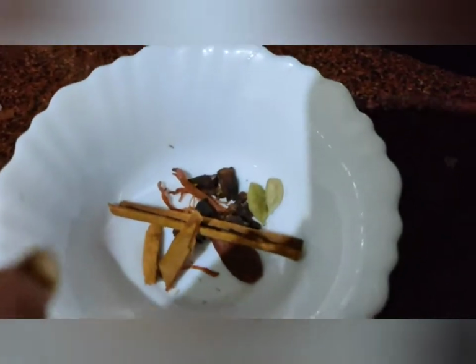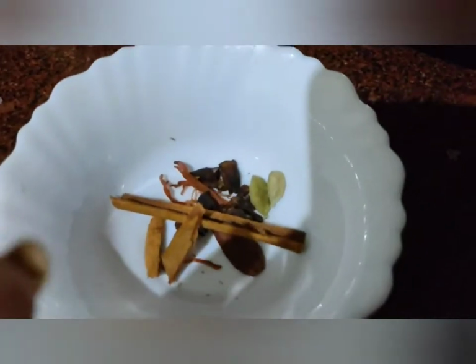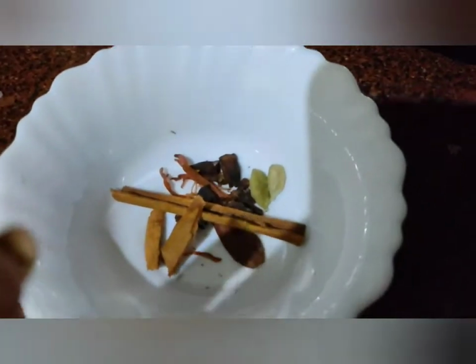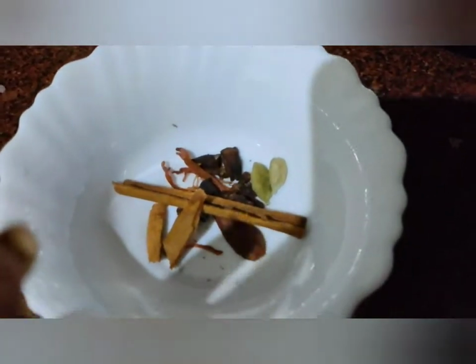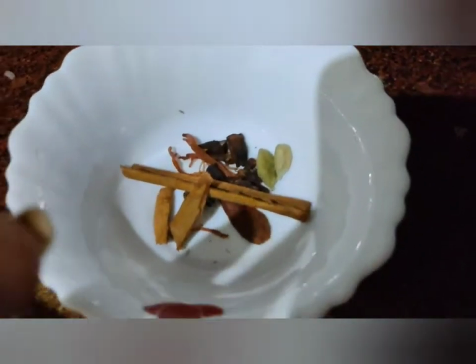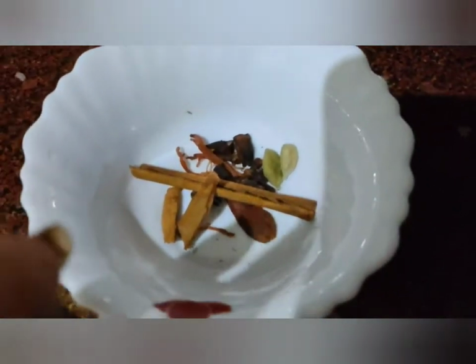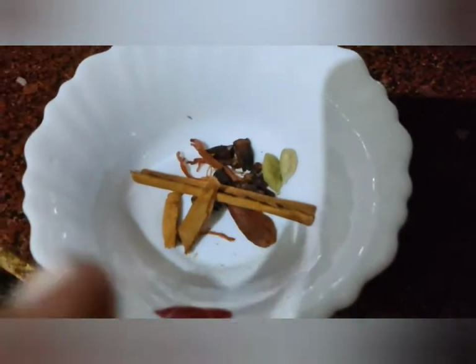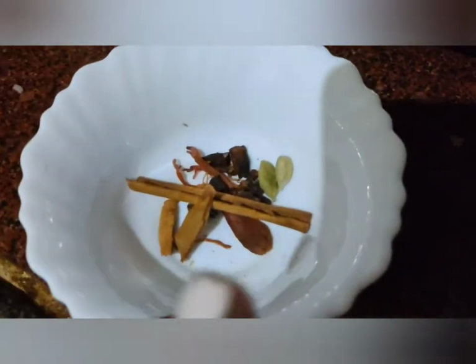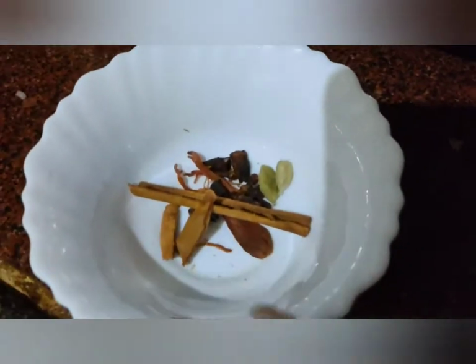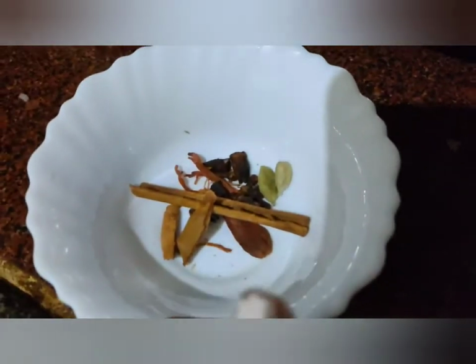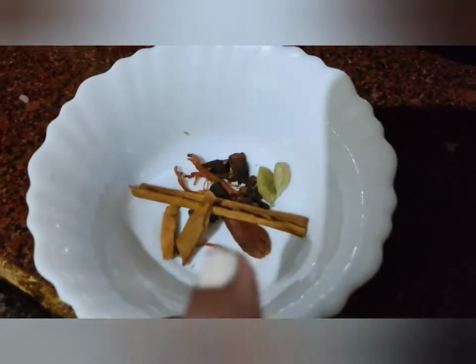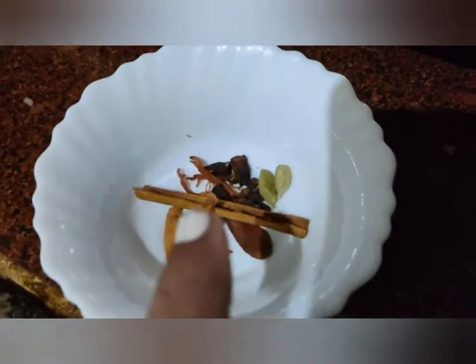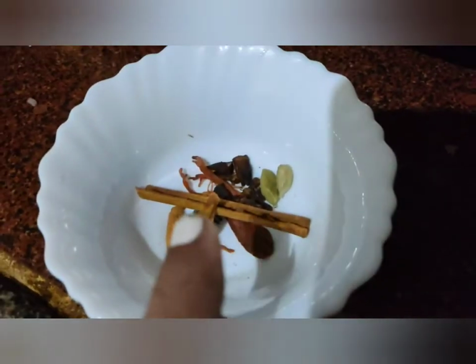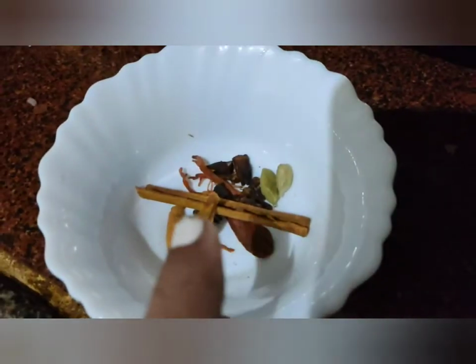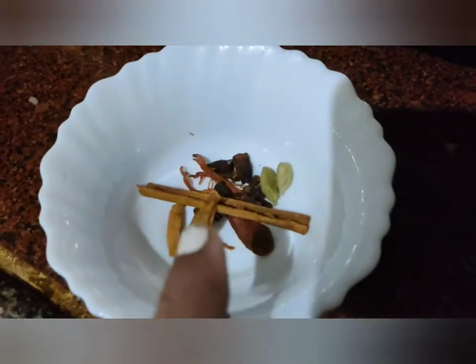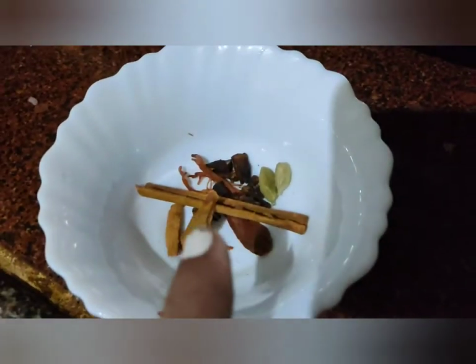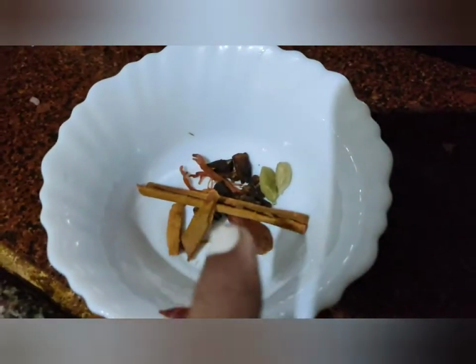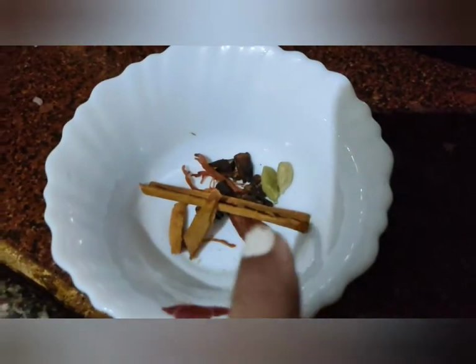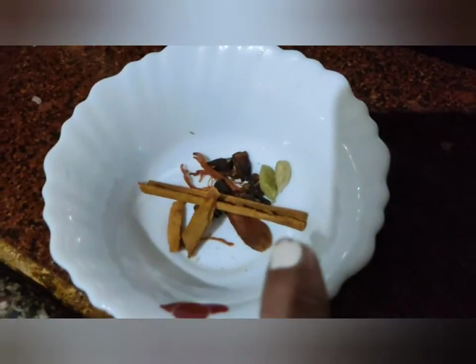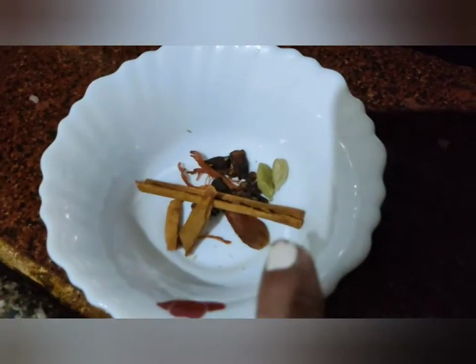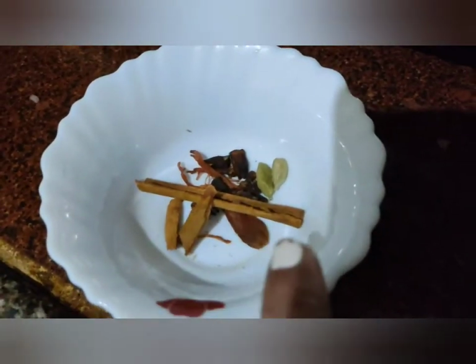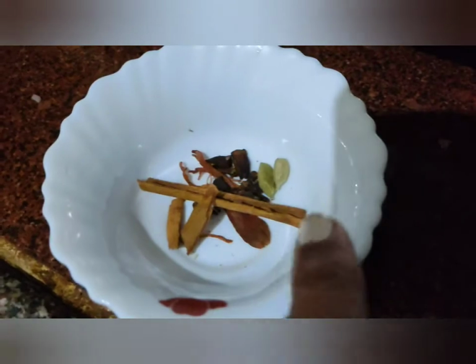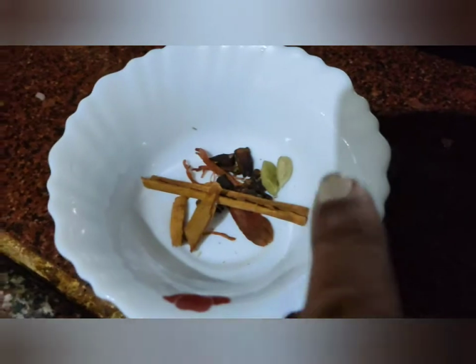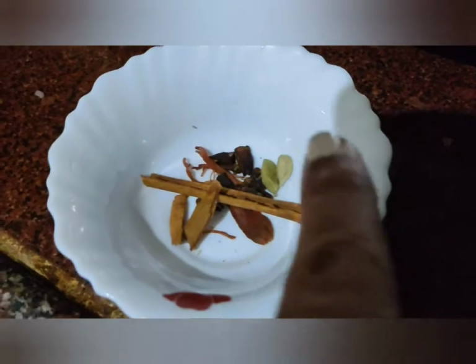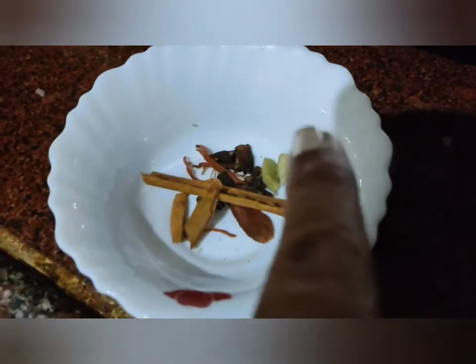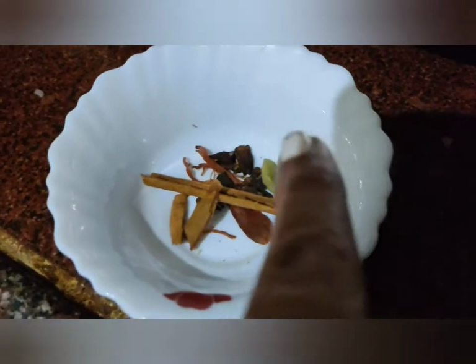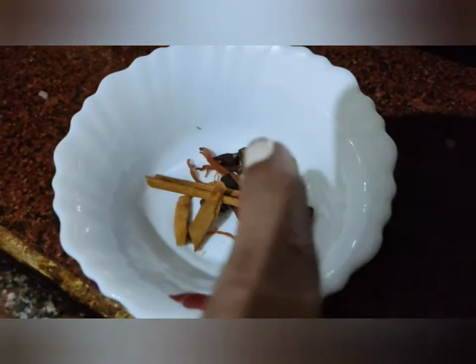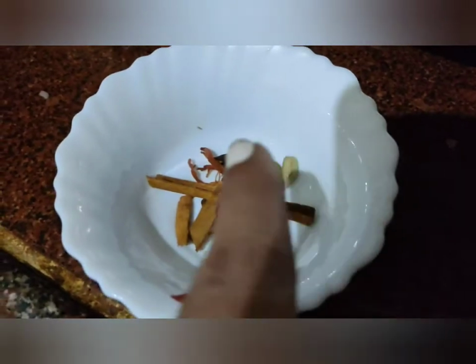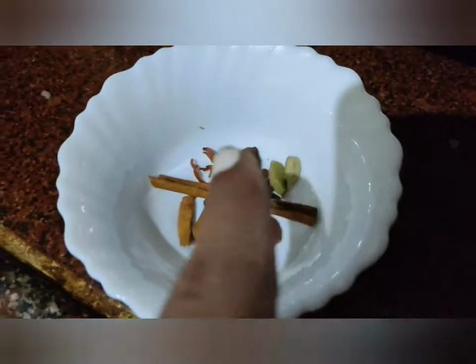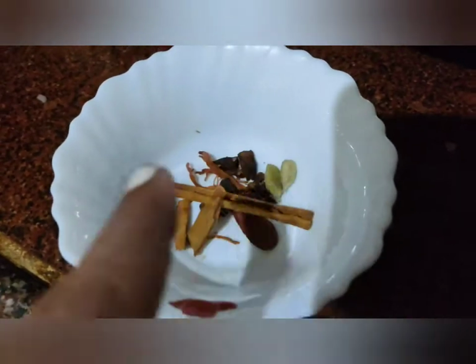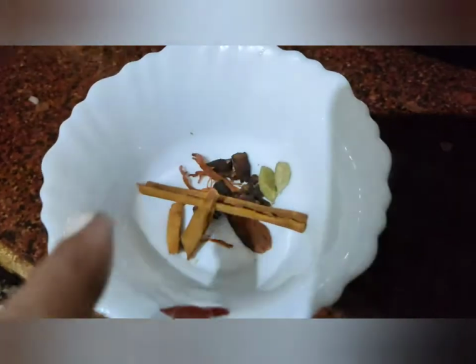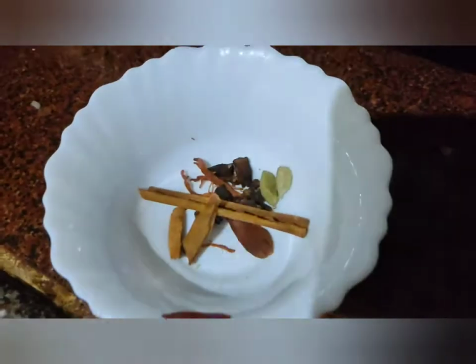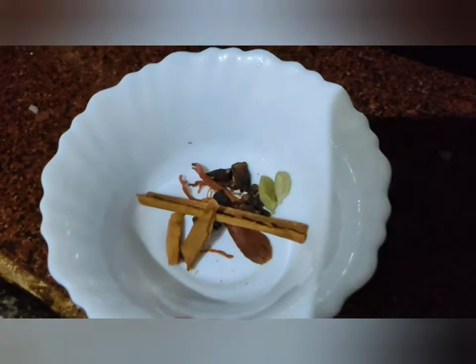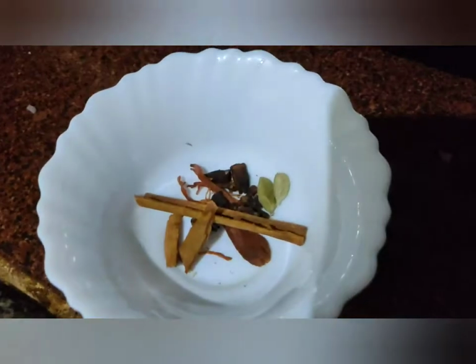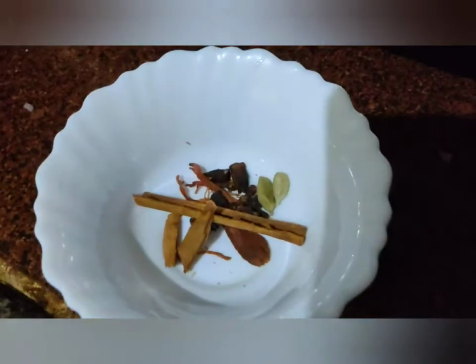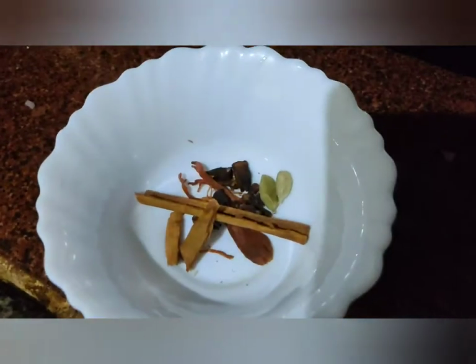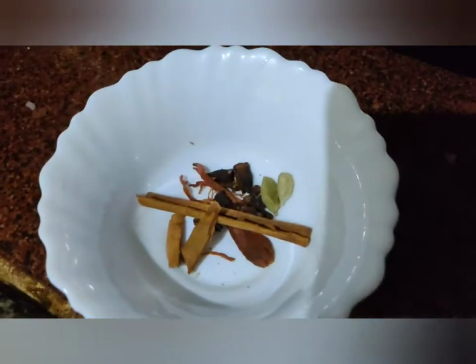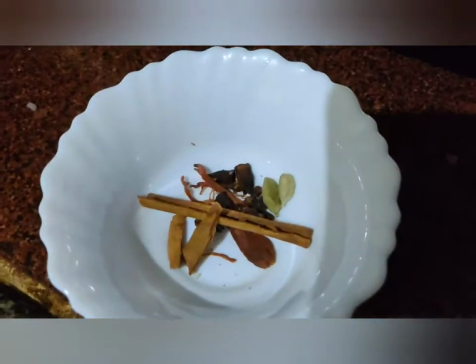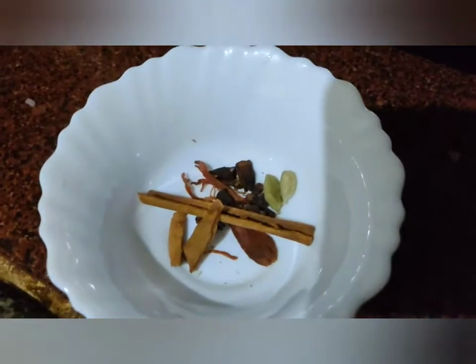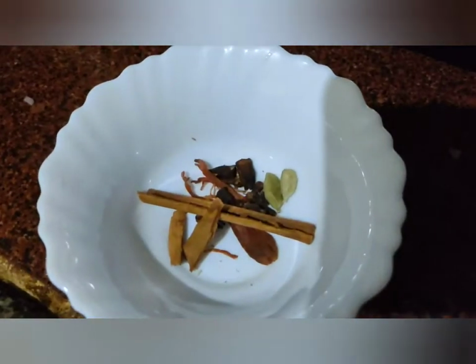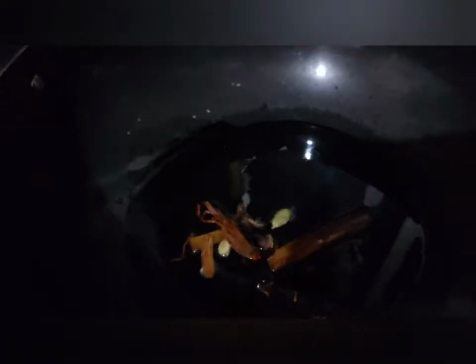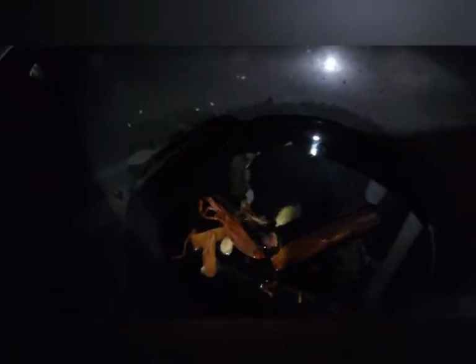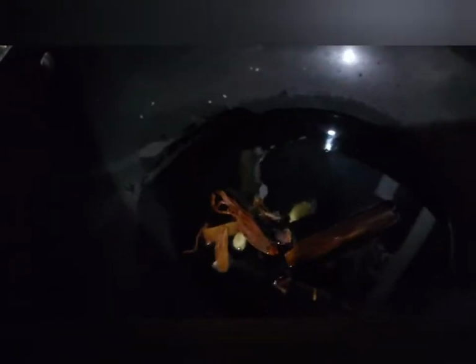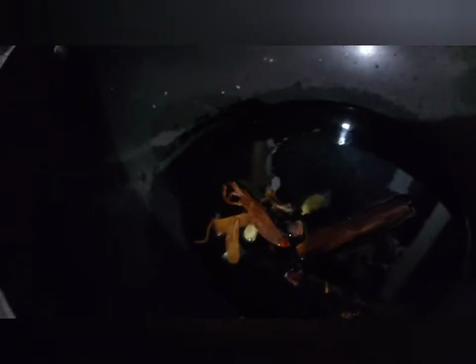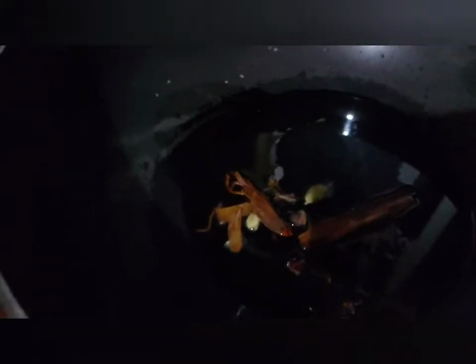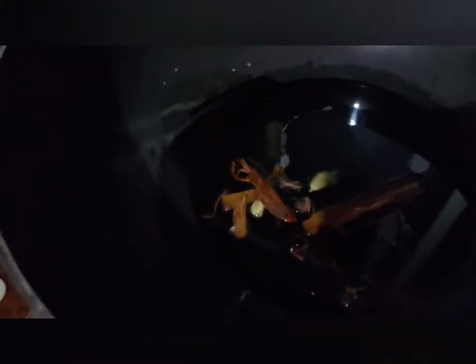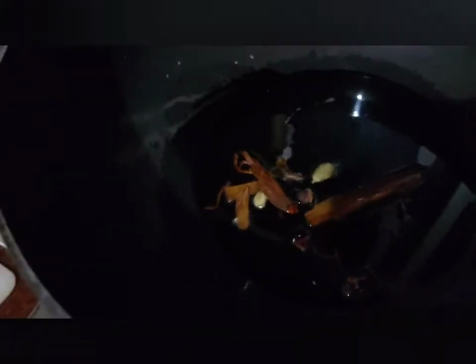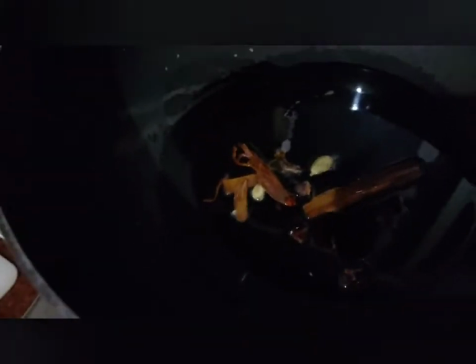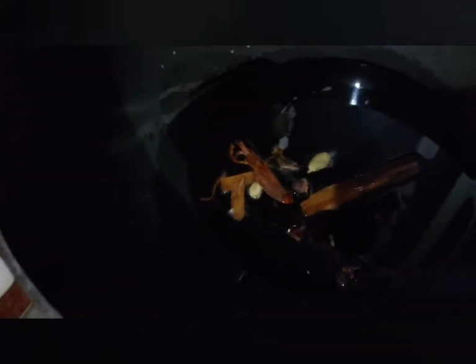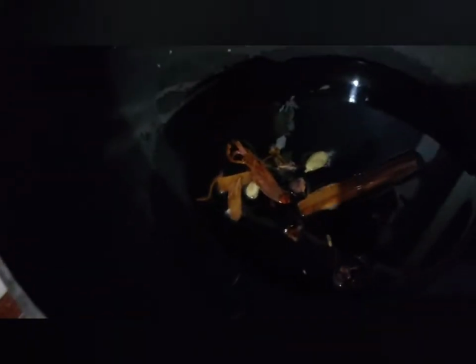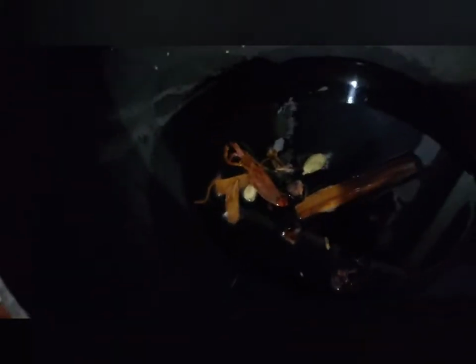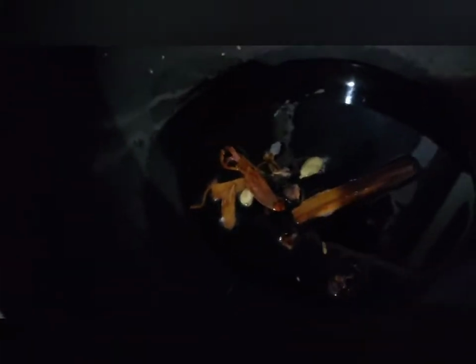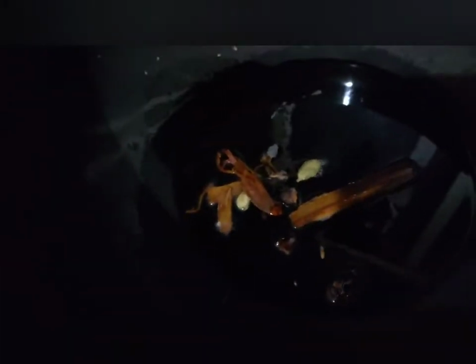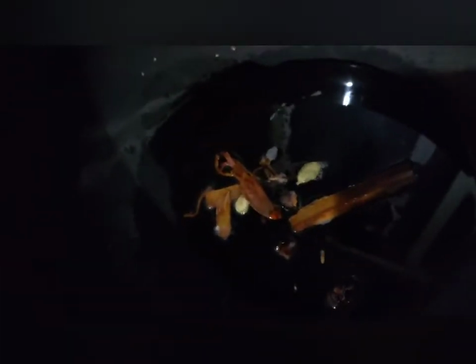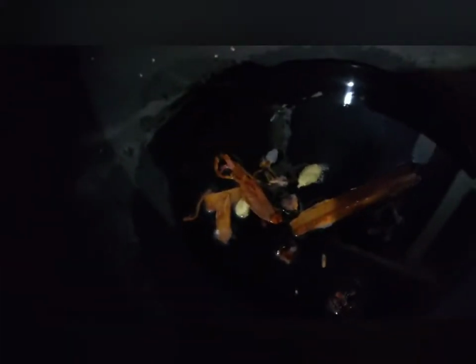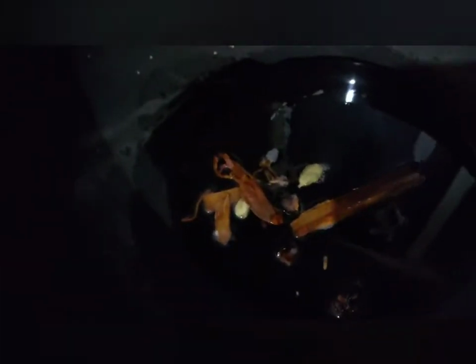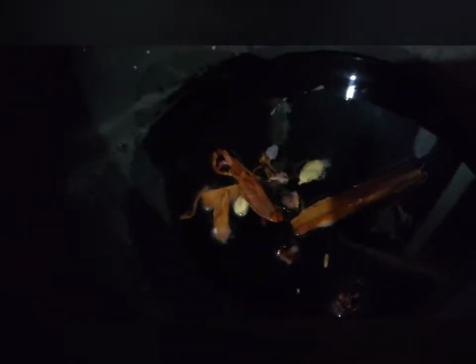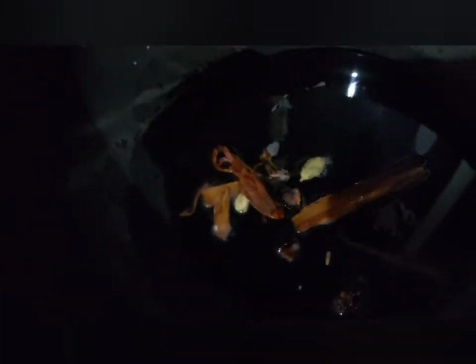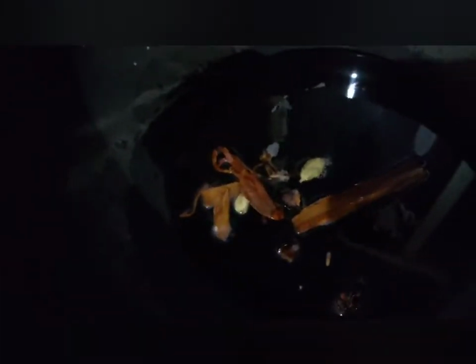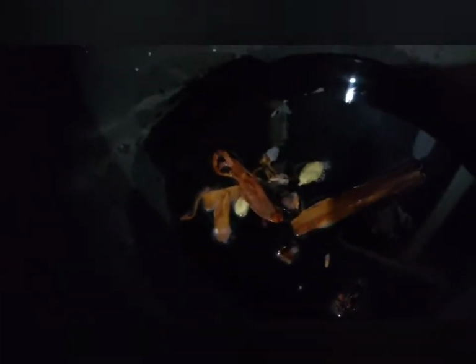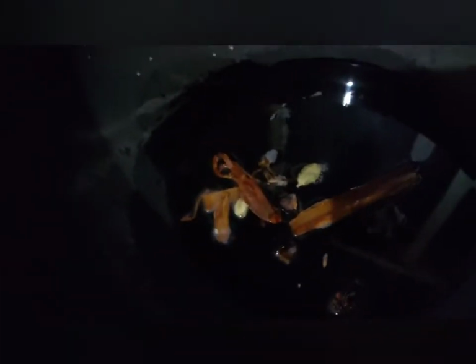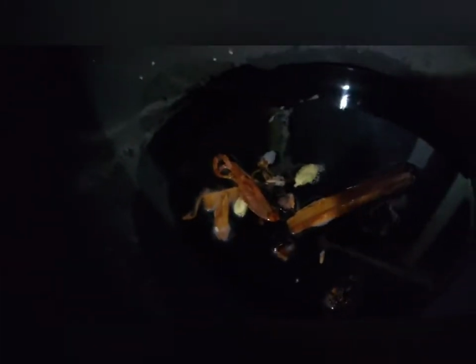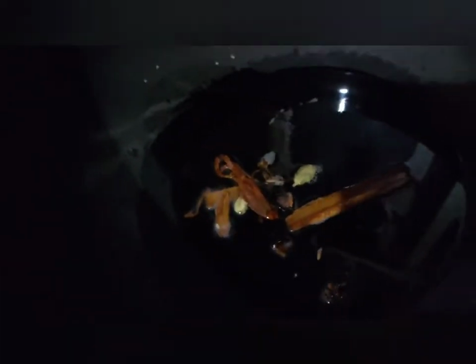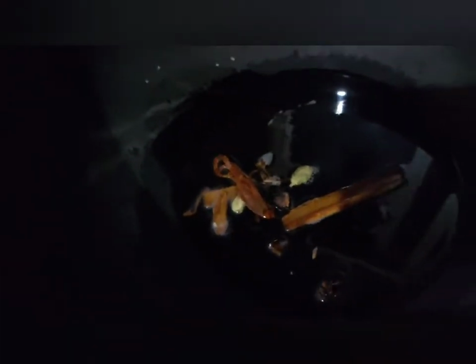Now add dry whole spices: a cinnamon stick, 2 cardamoms, few cloves and peppercorns. Let's fry it.